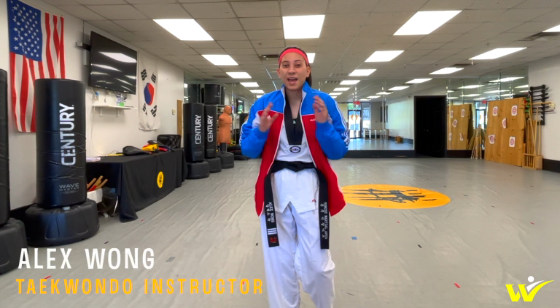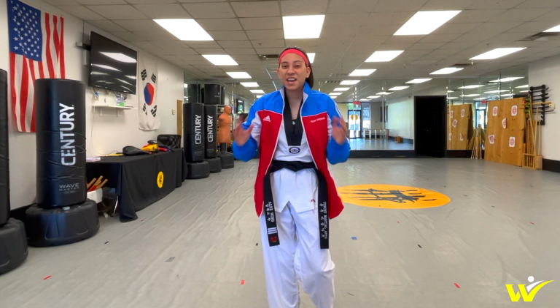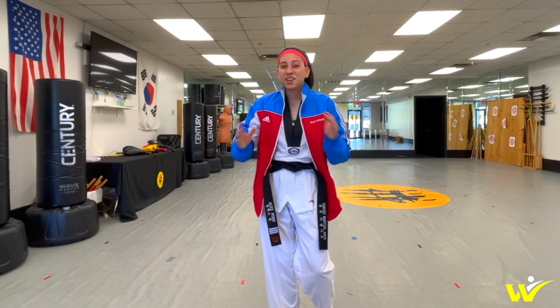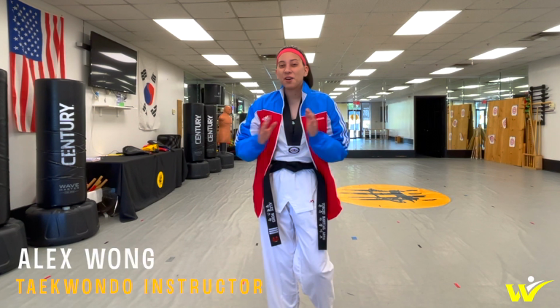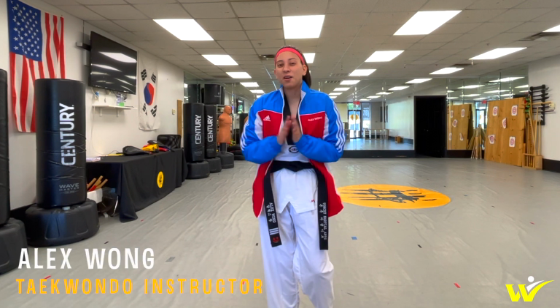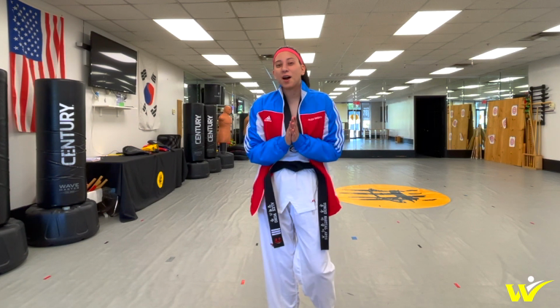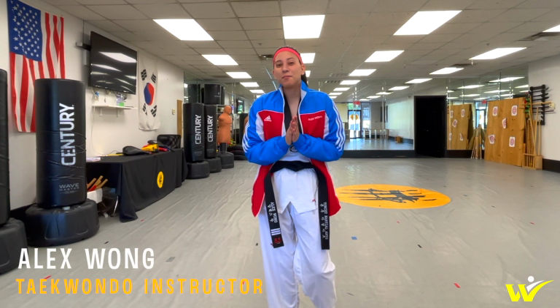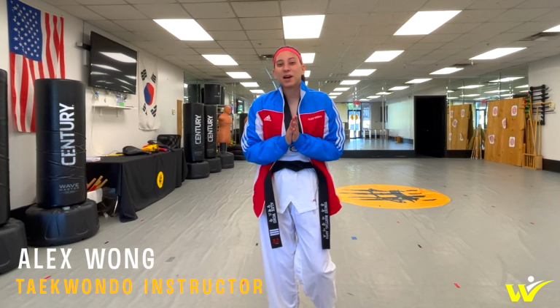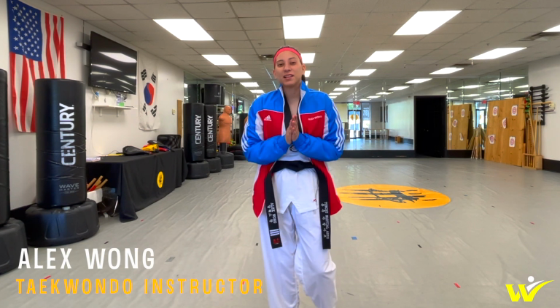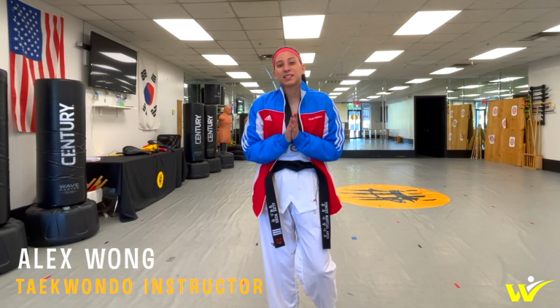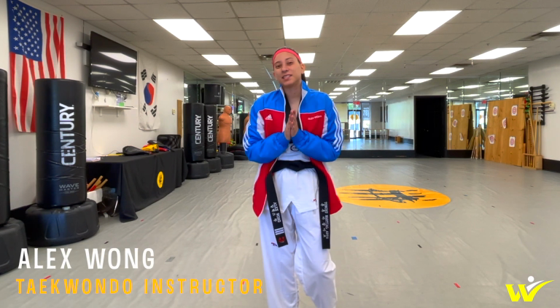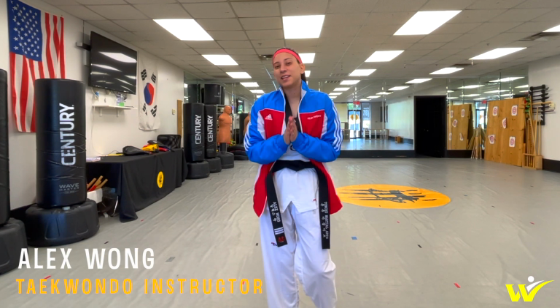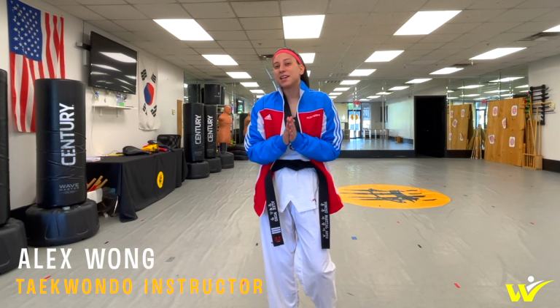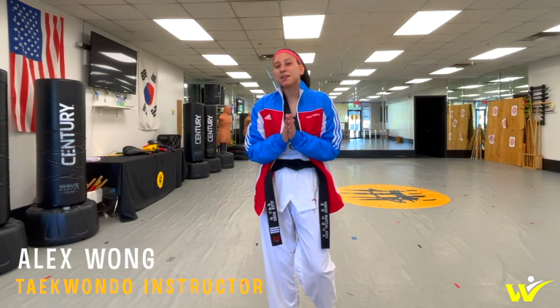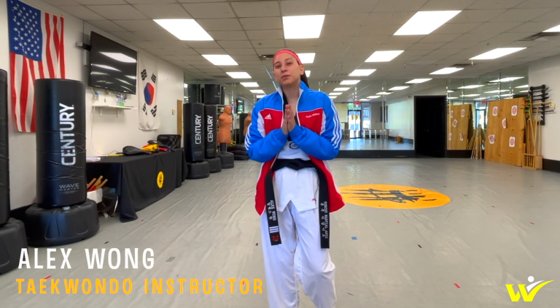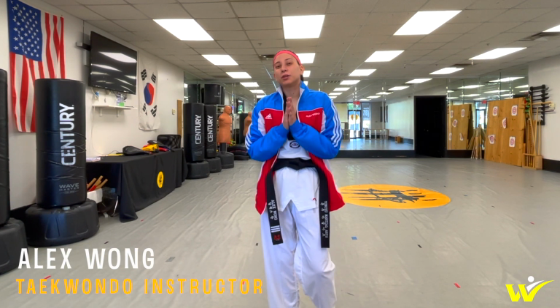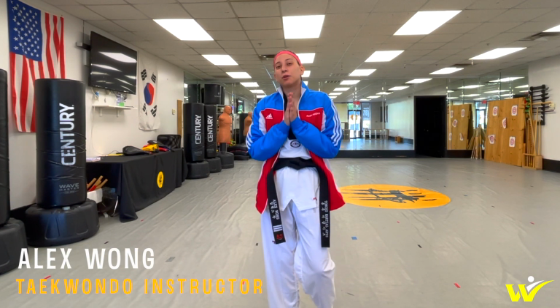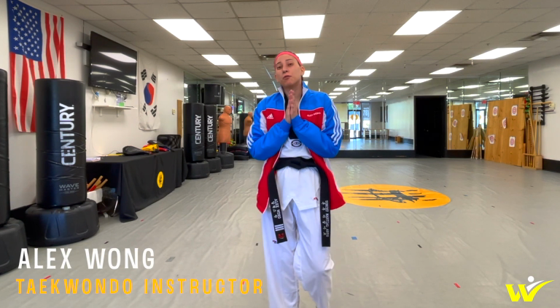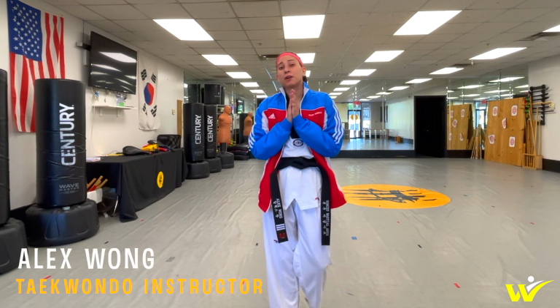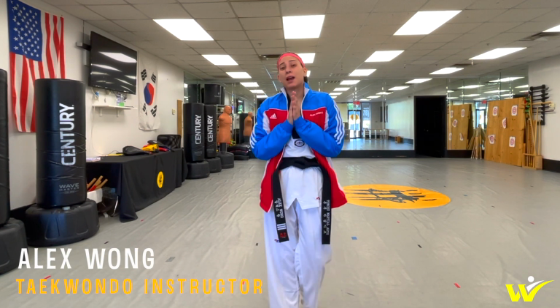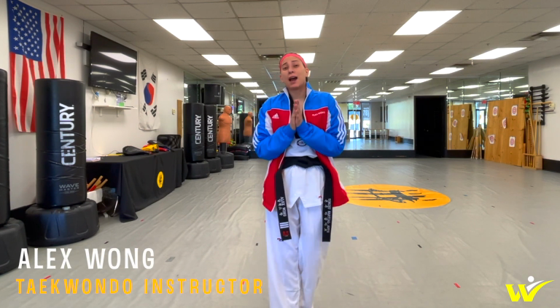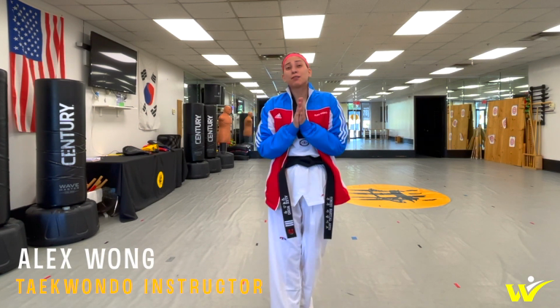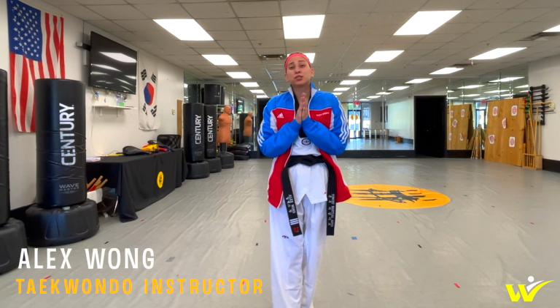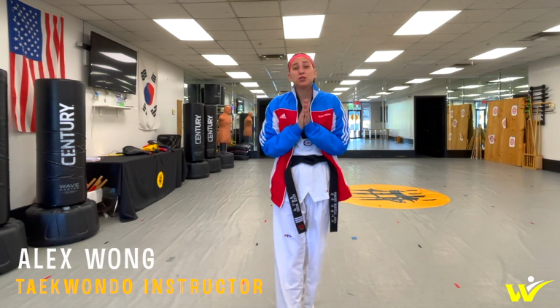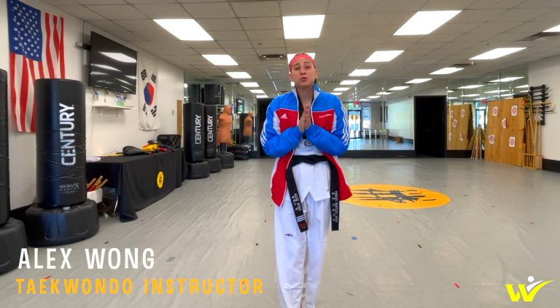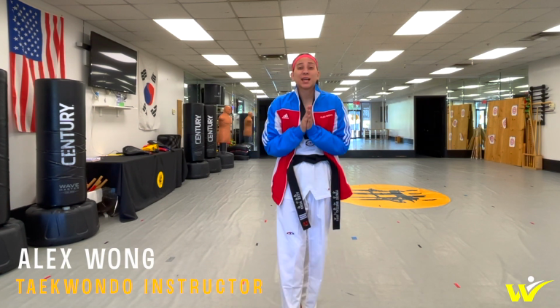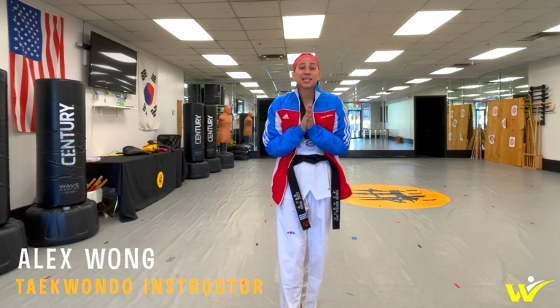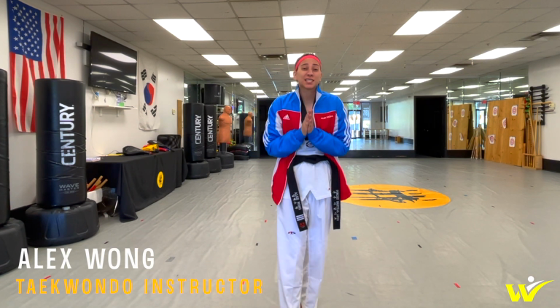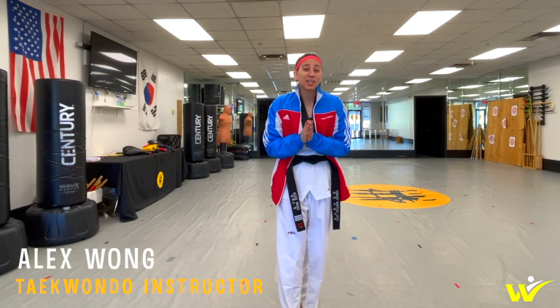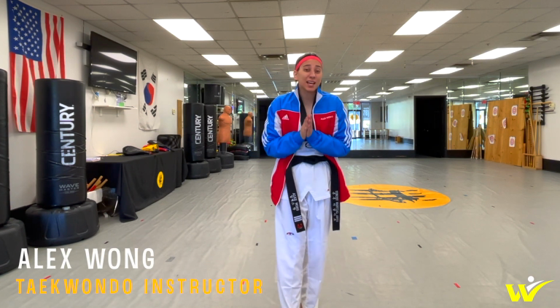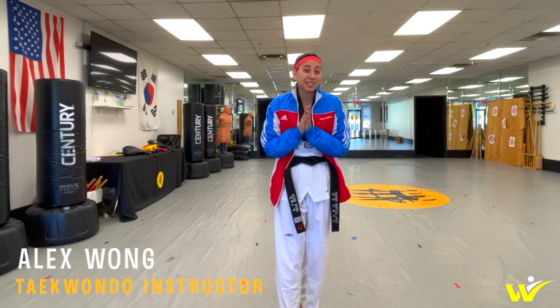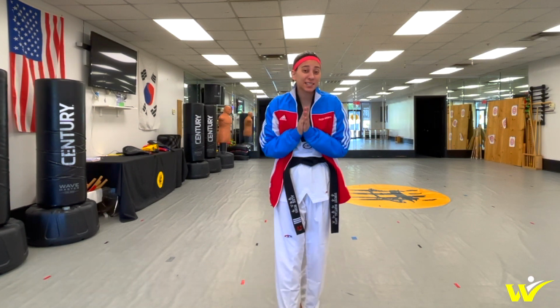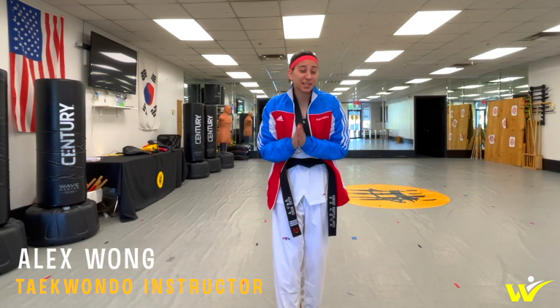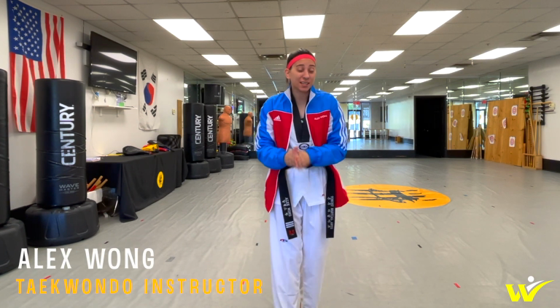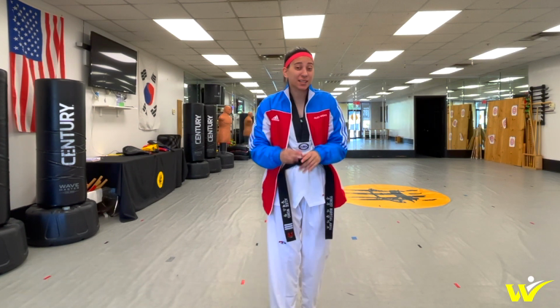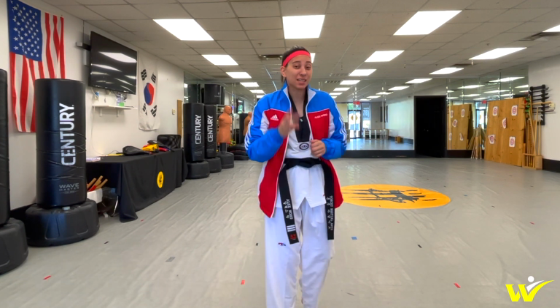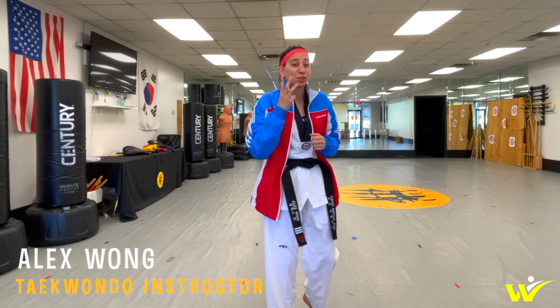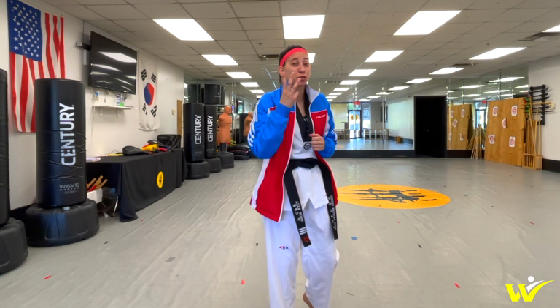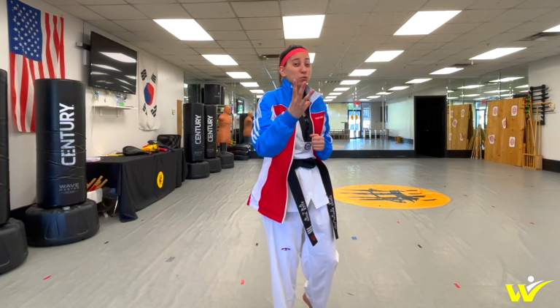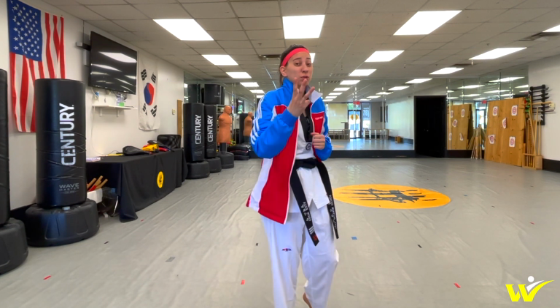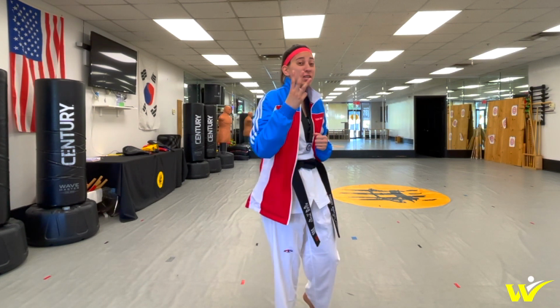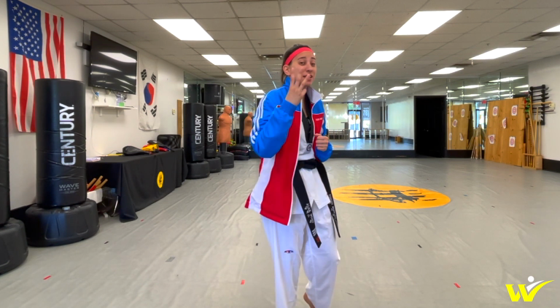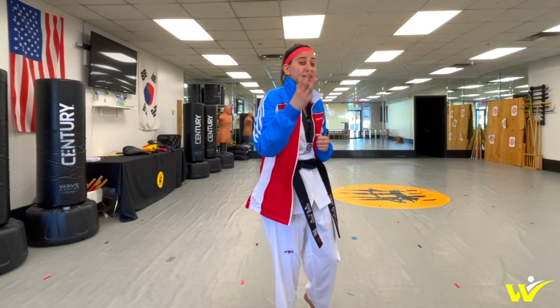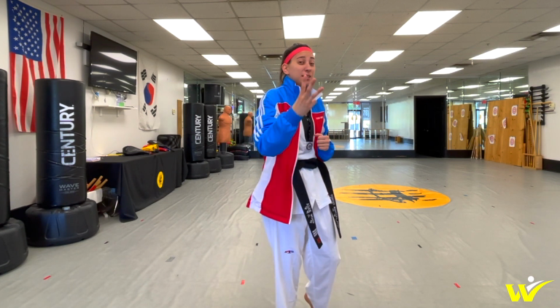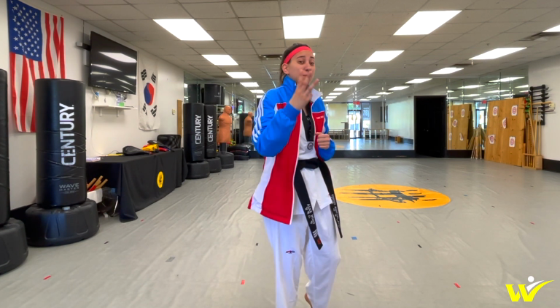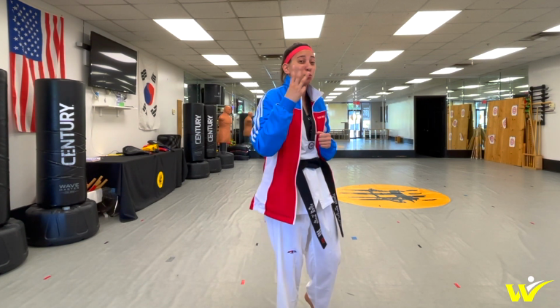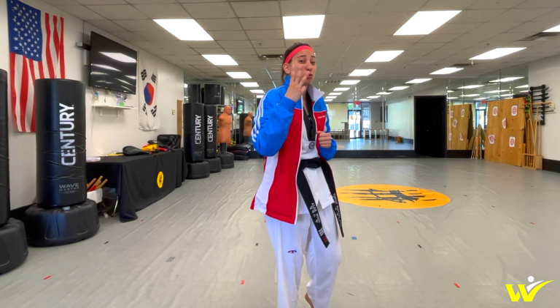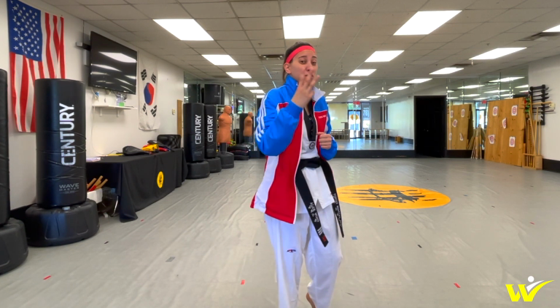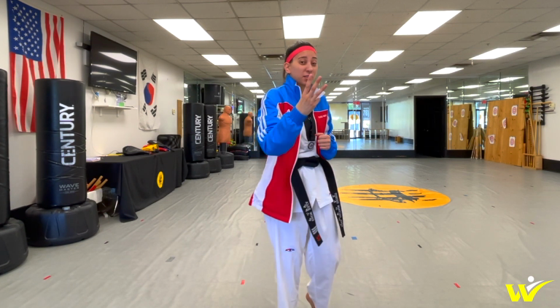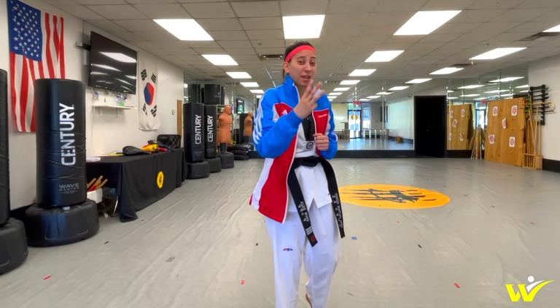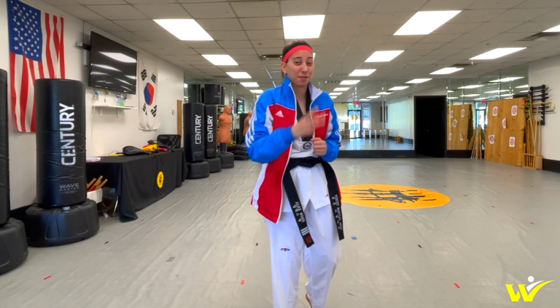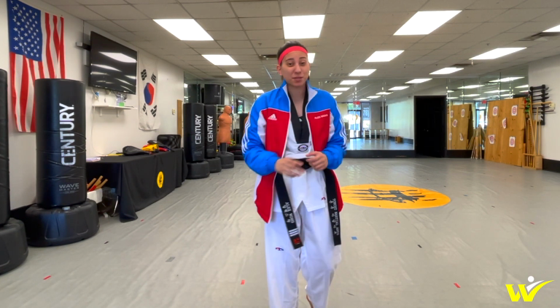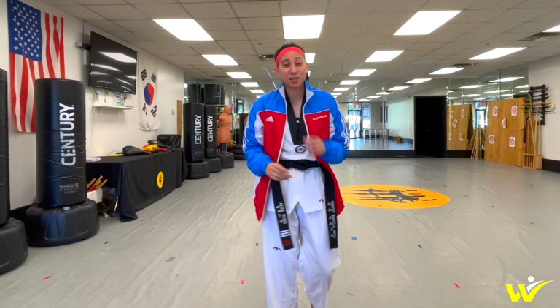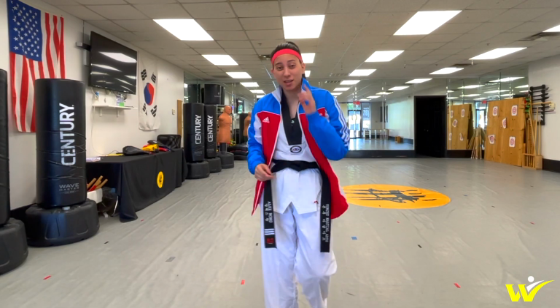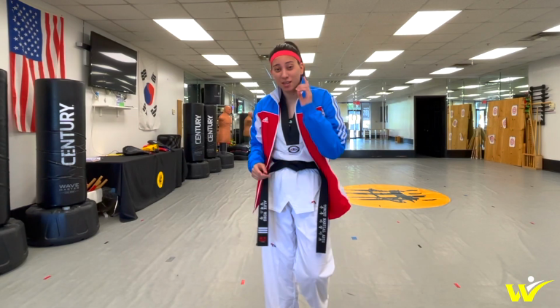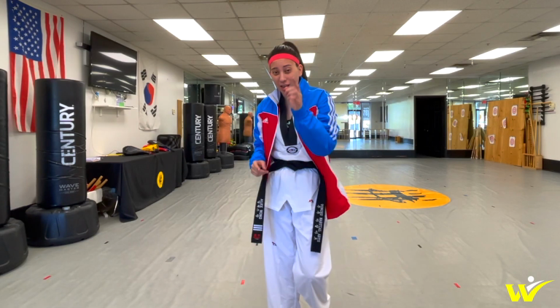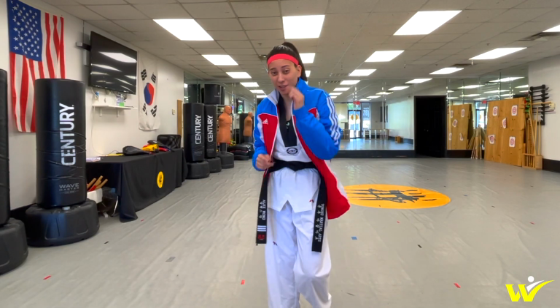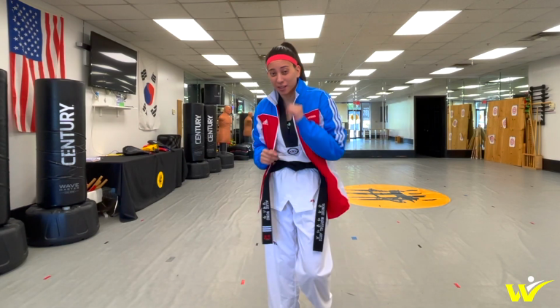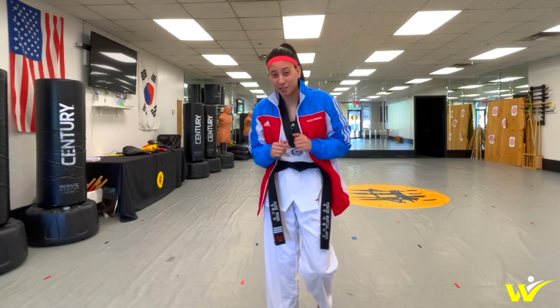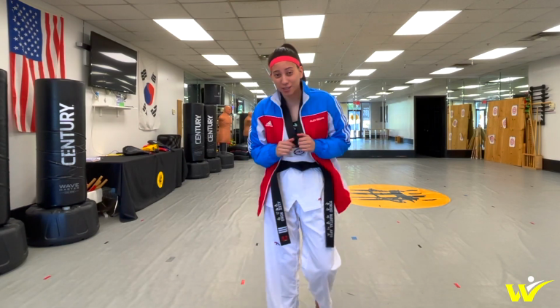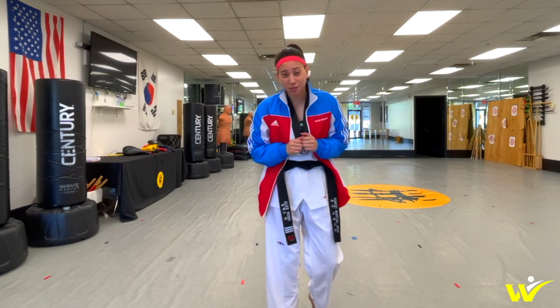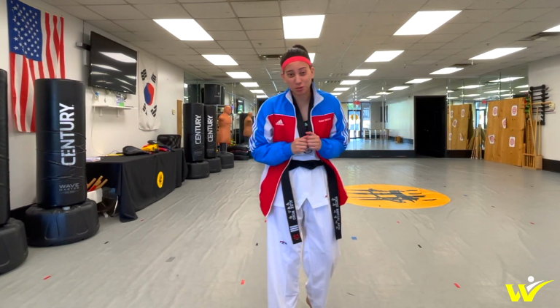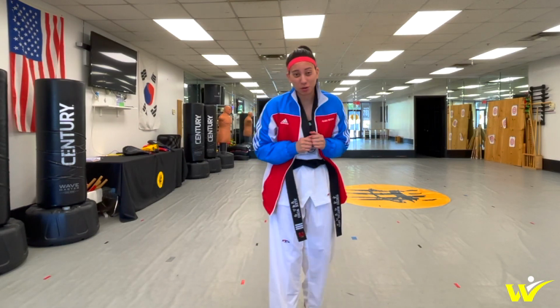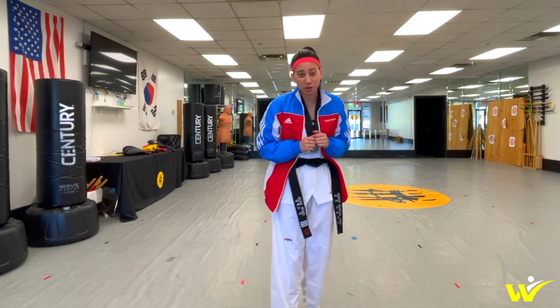Hey y'all, I'm Alex. Today I'm going to go over how to do a slice kick in three simple steps. Now let's get started.